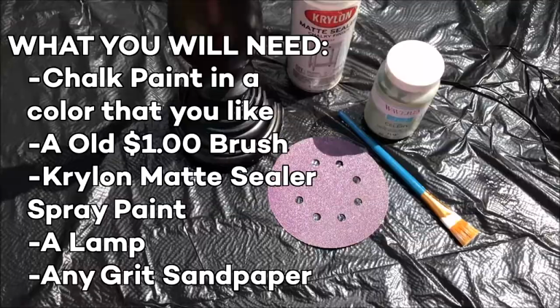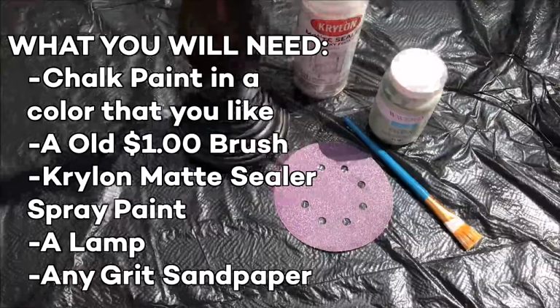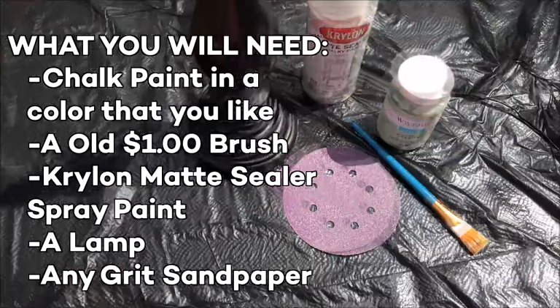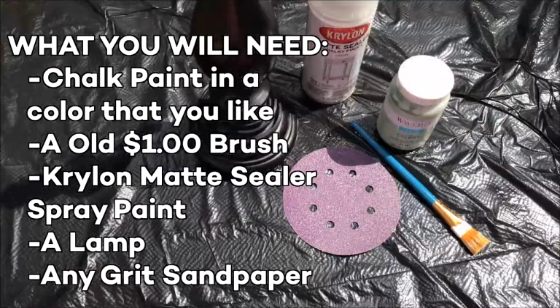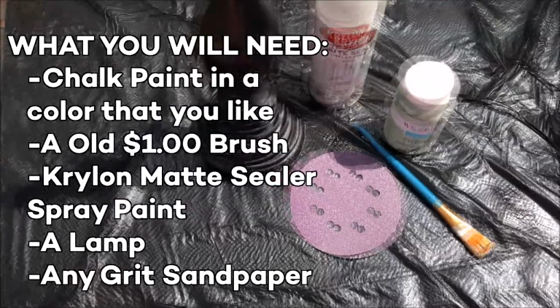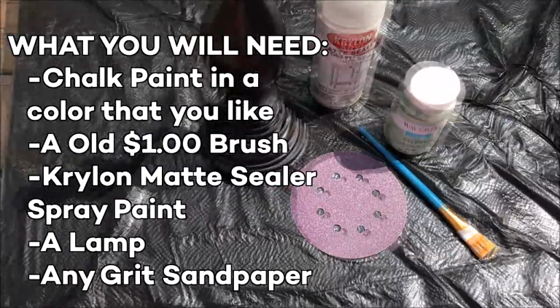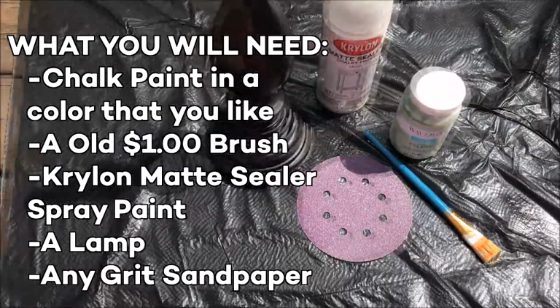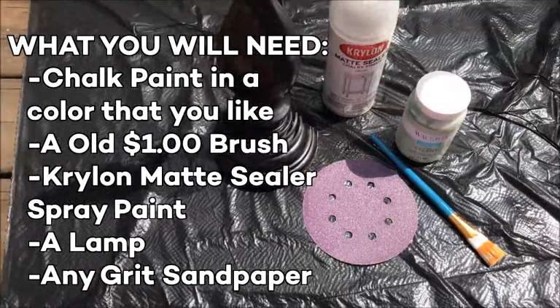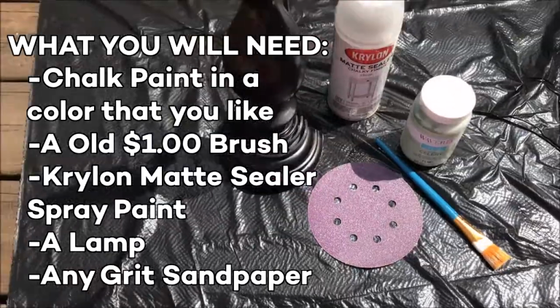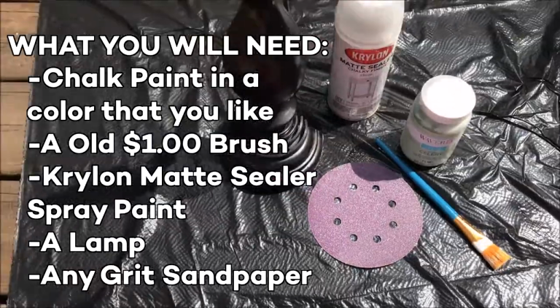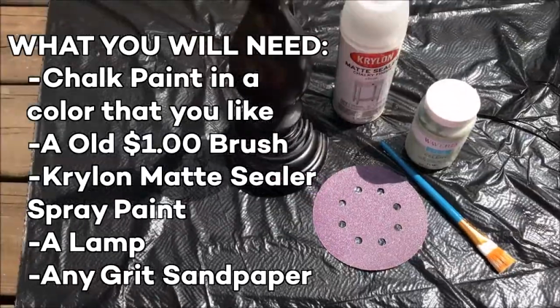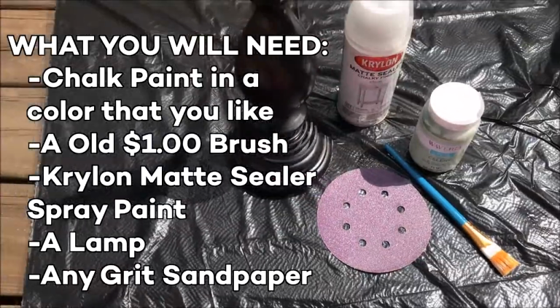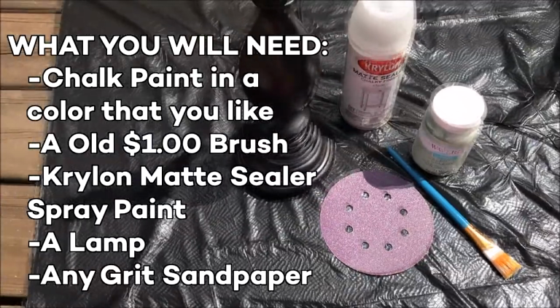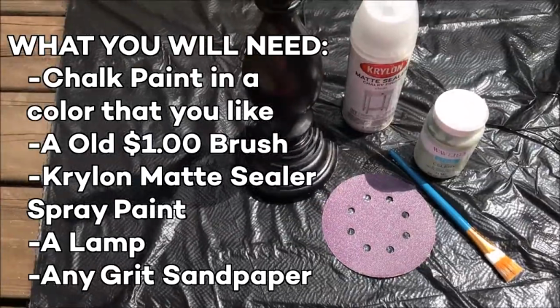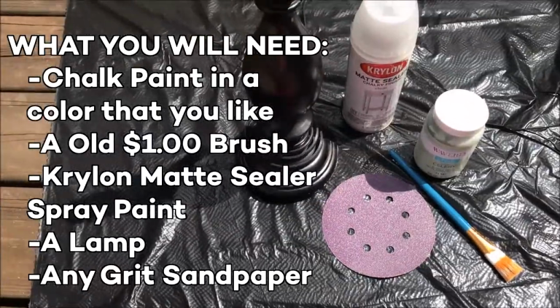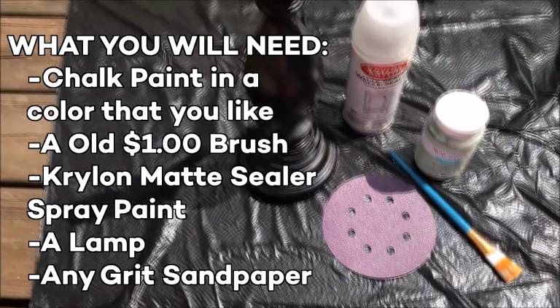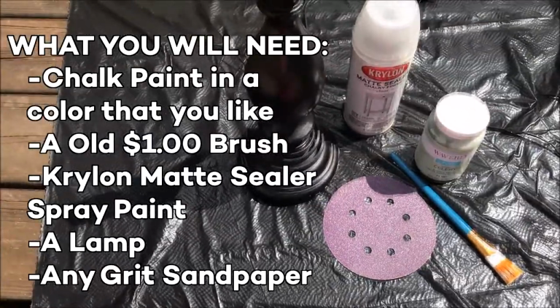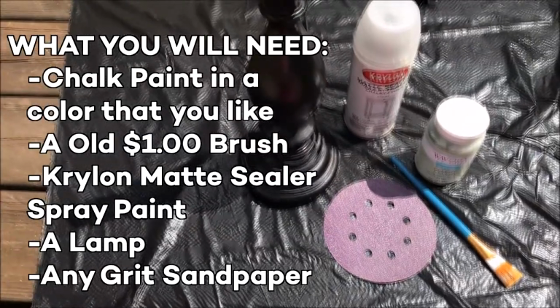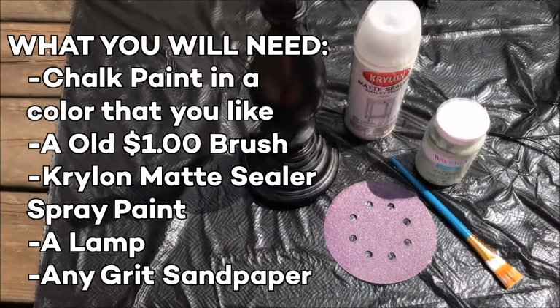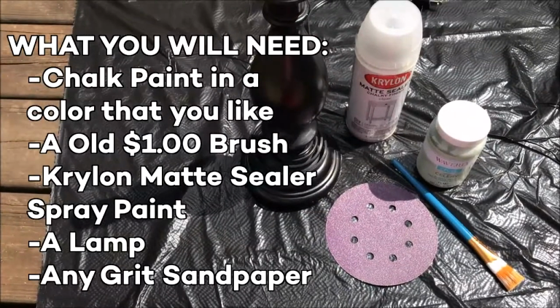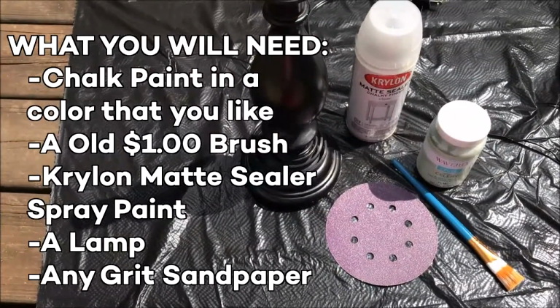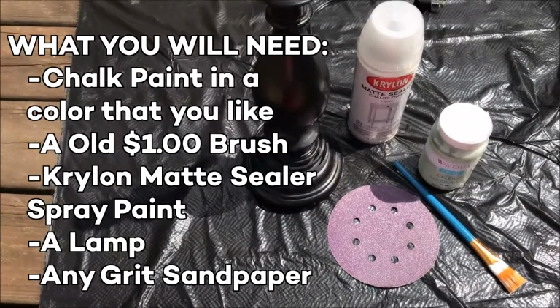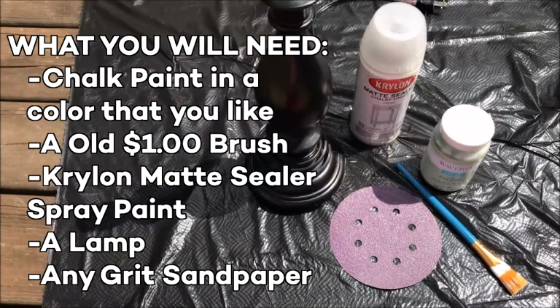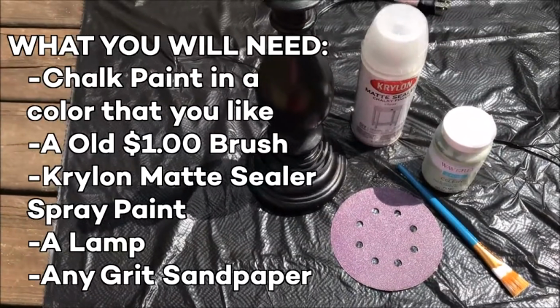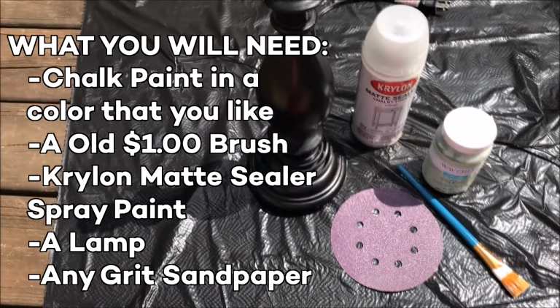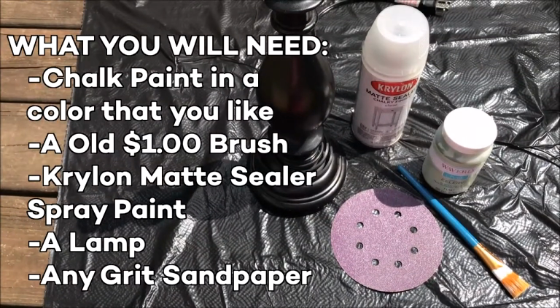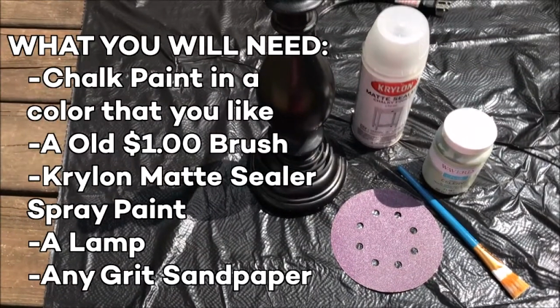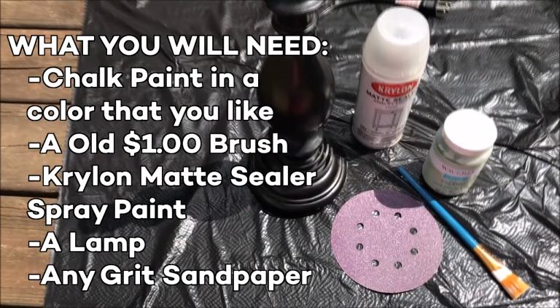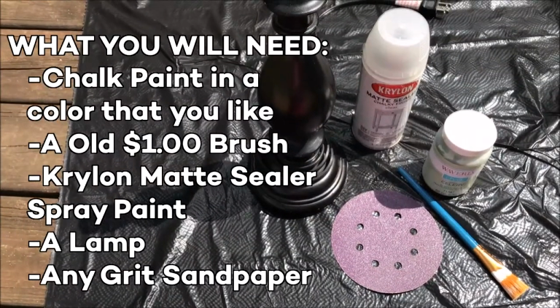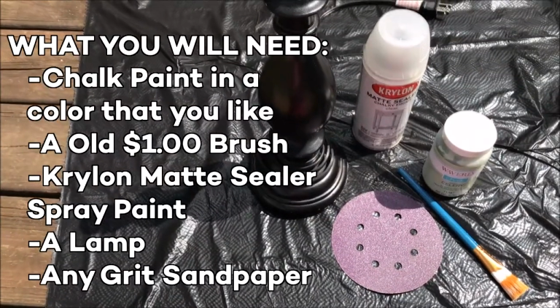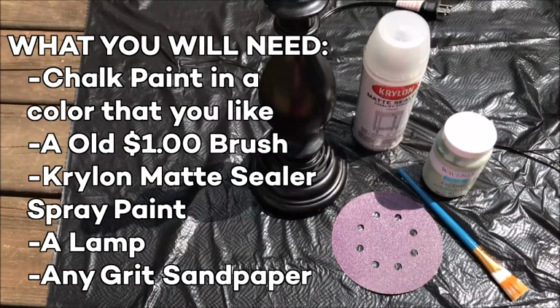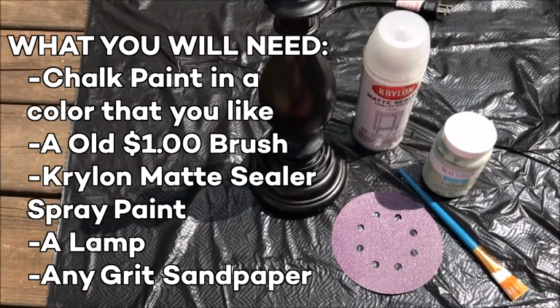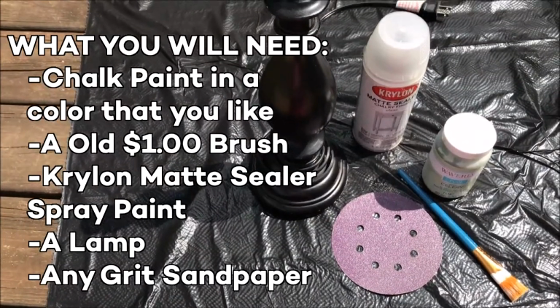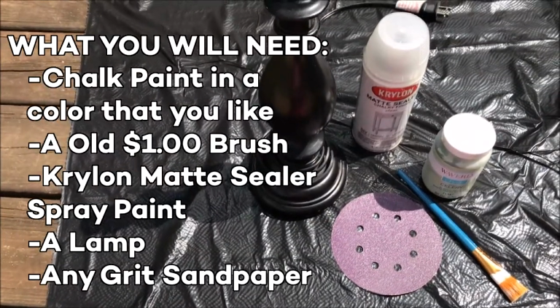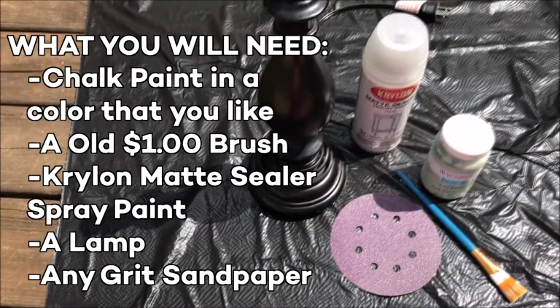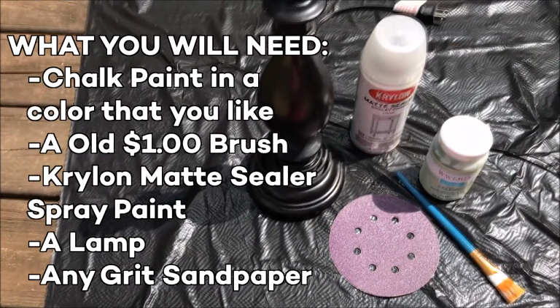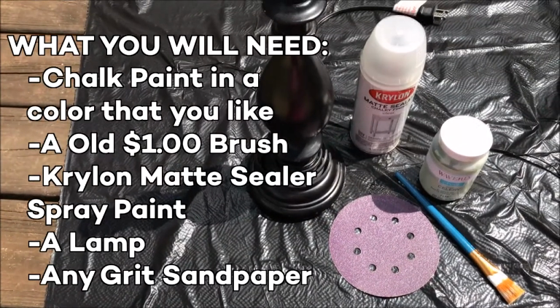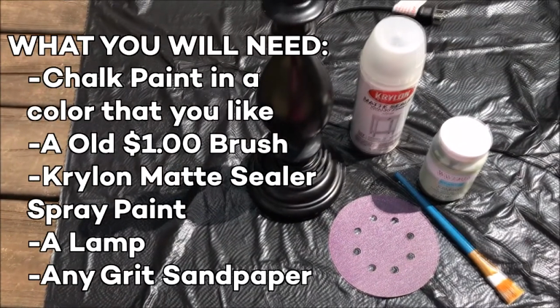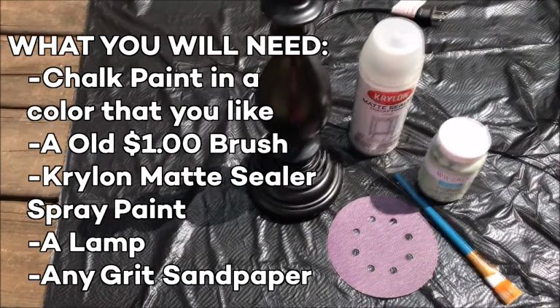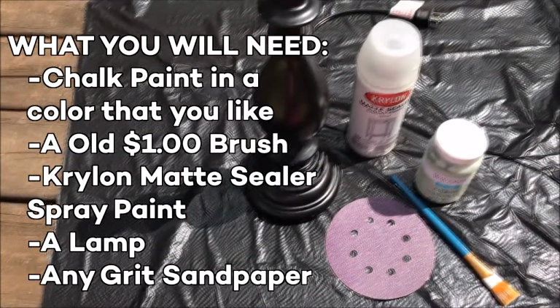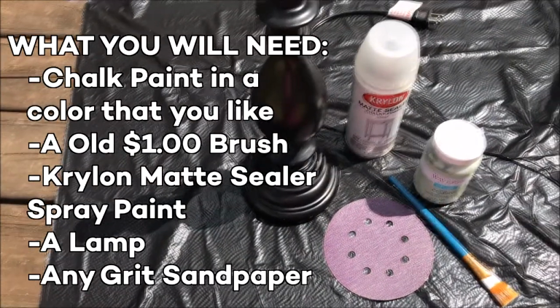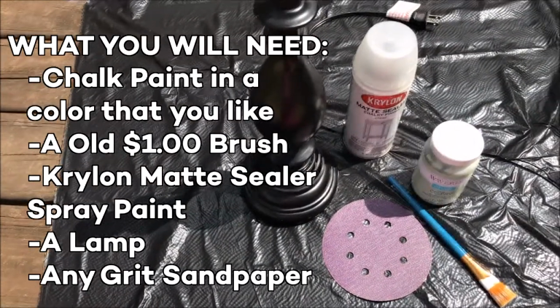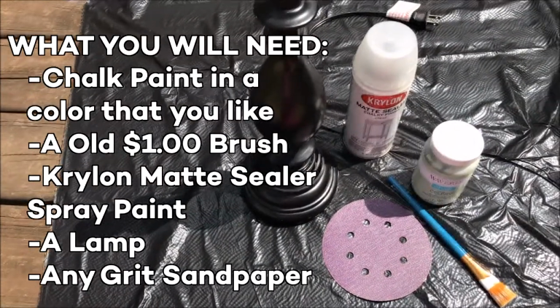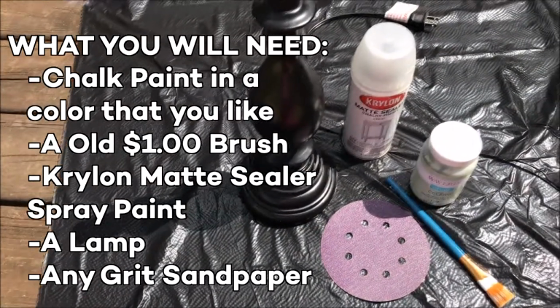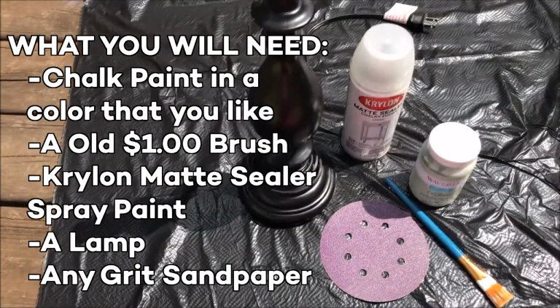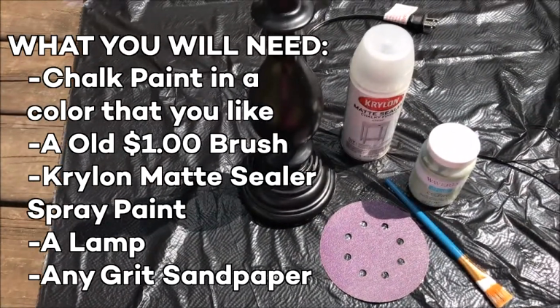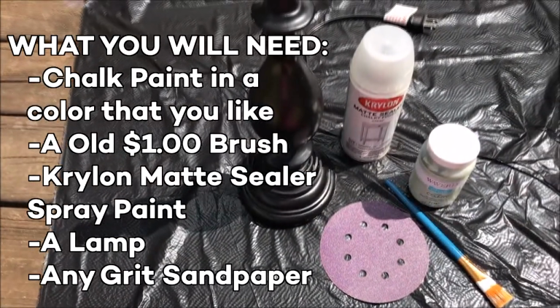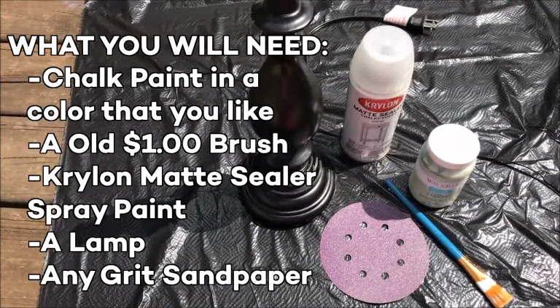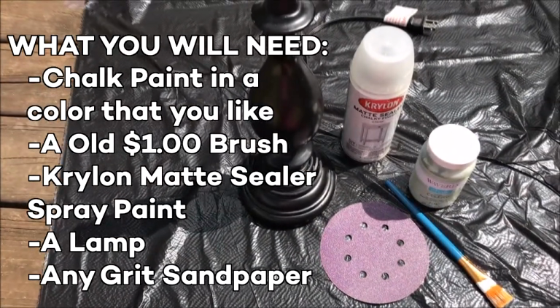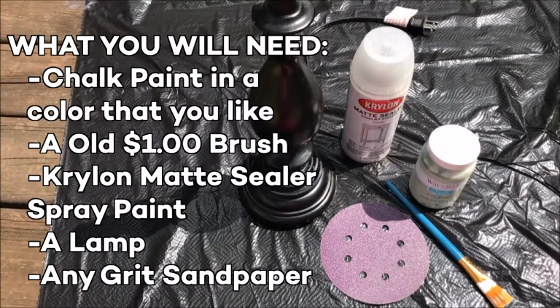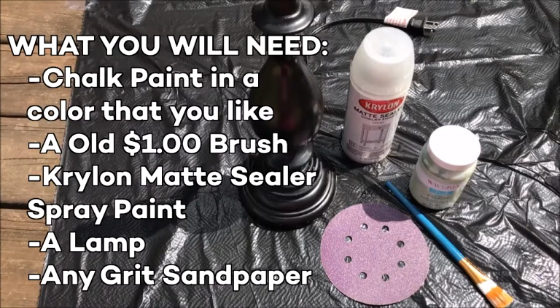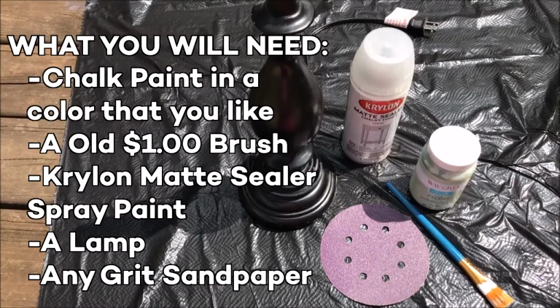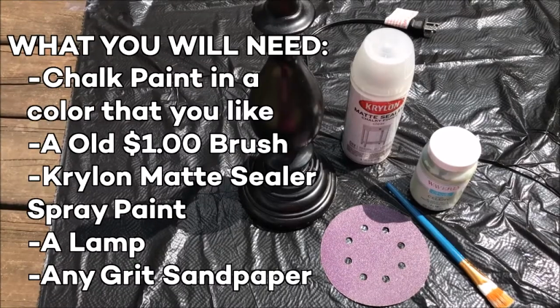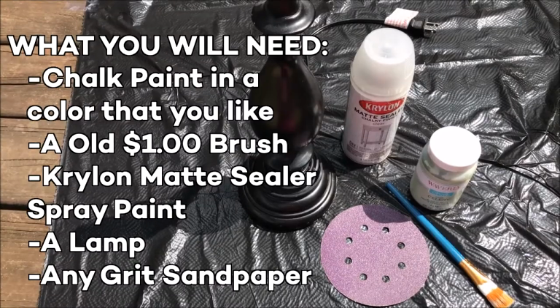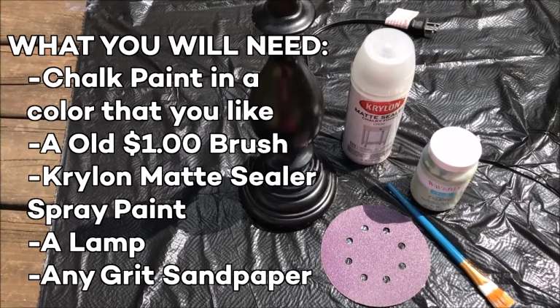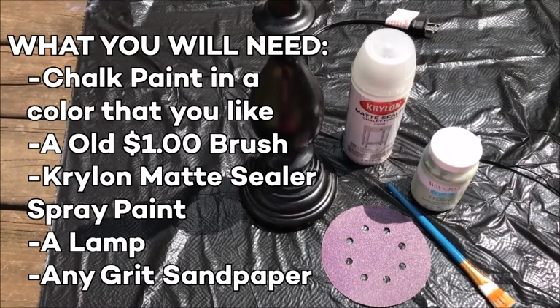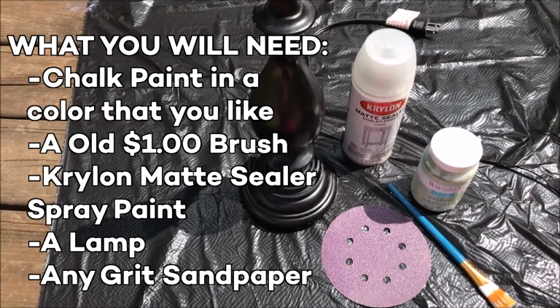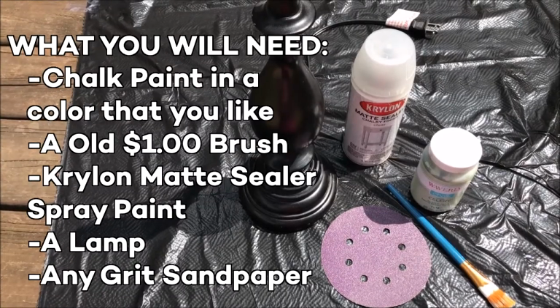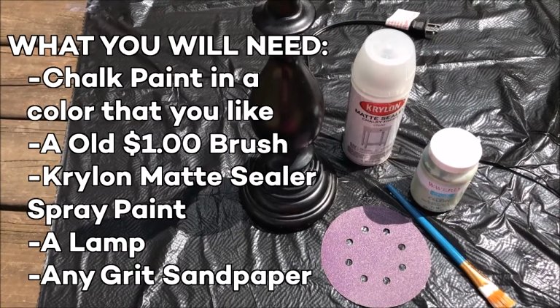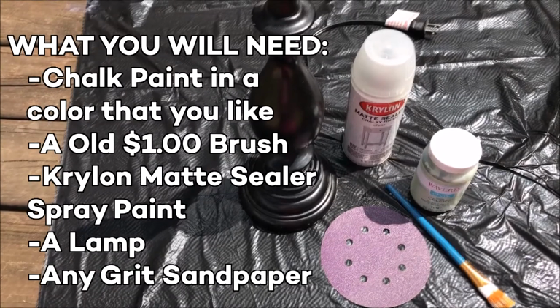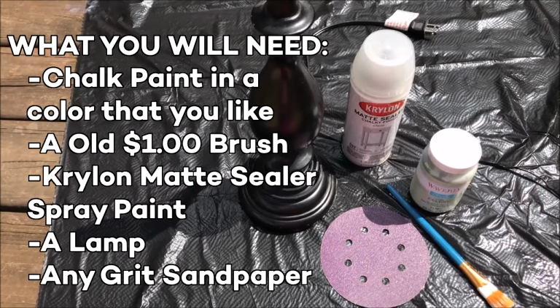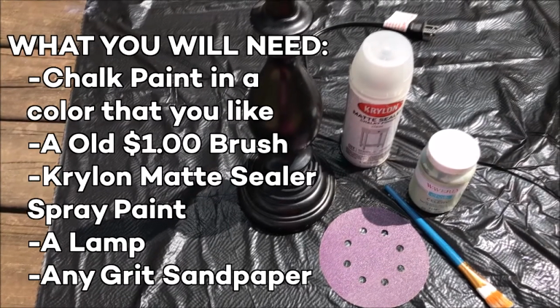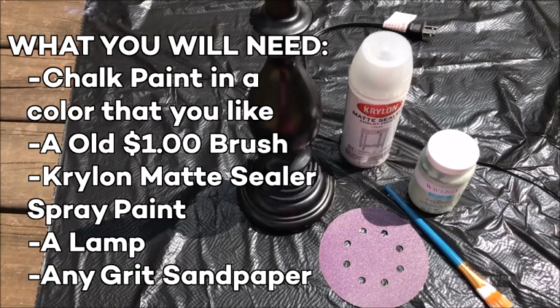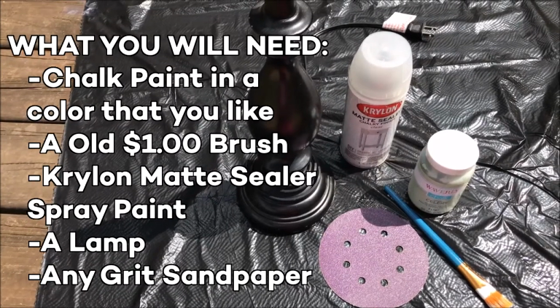Hi there guys, Ashton here with another video for Fashion McCurvy, and today we're going to be doing a DIY lamp in a shabby chic style.